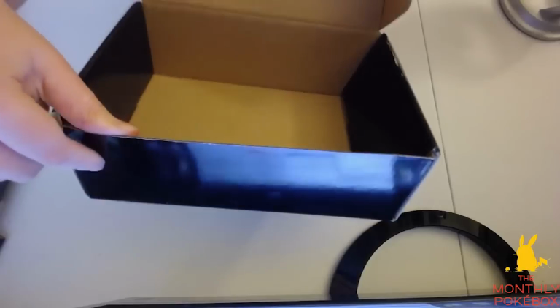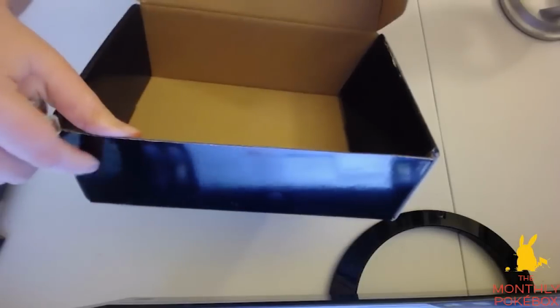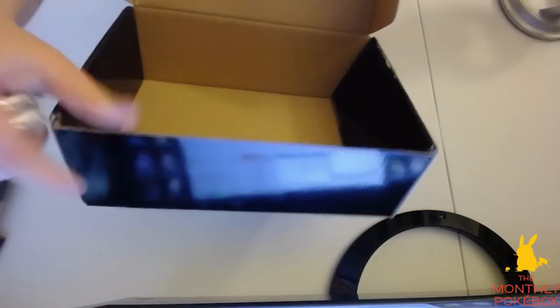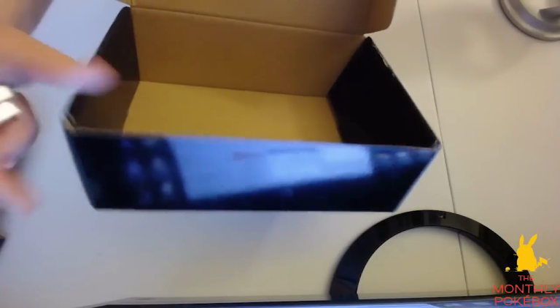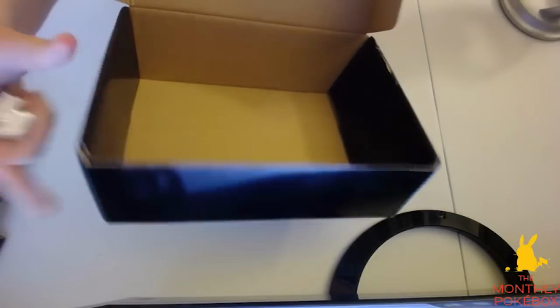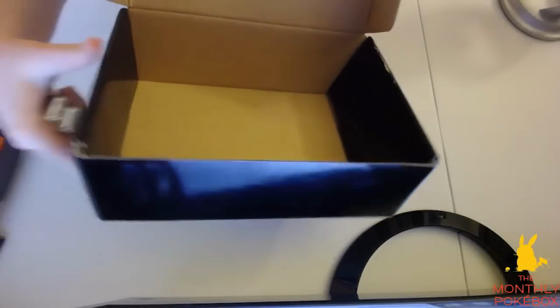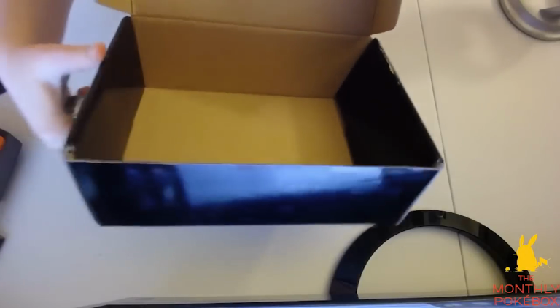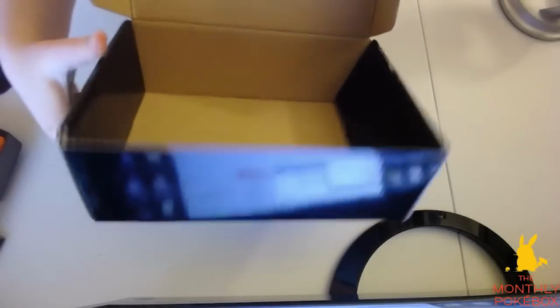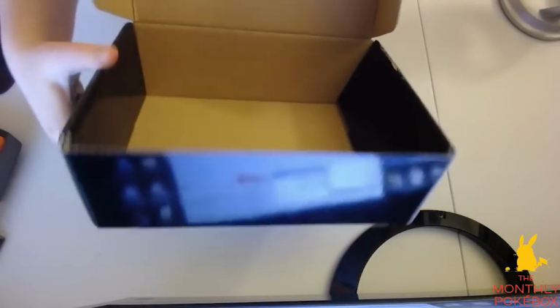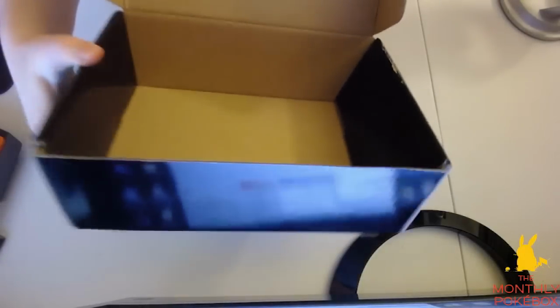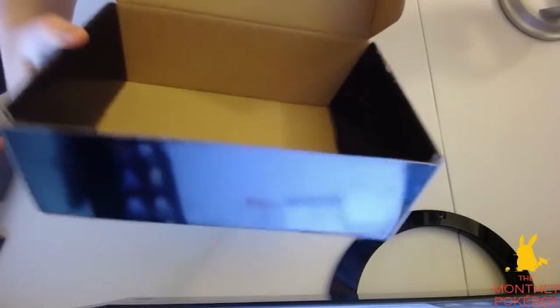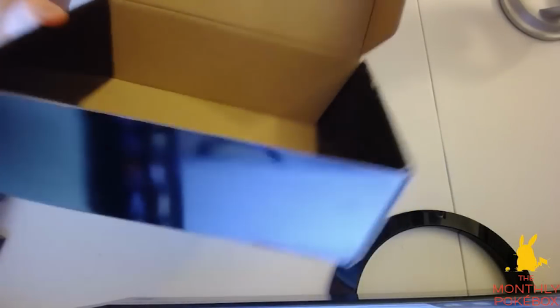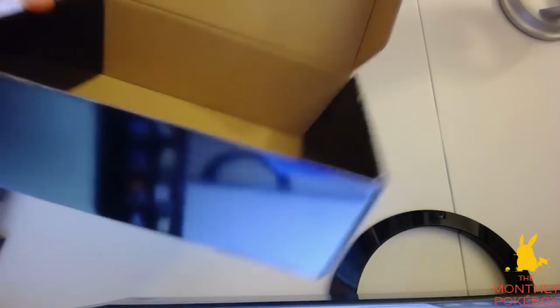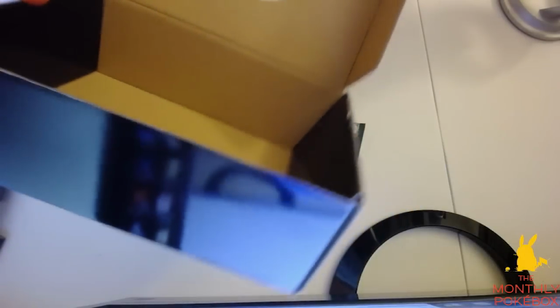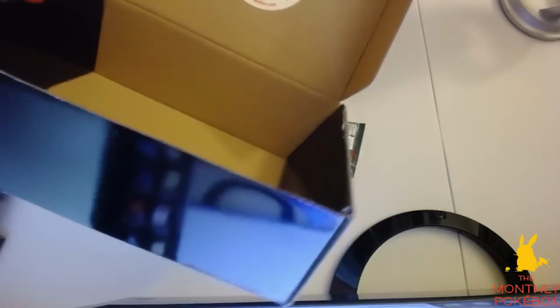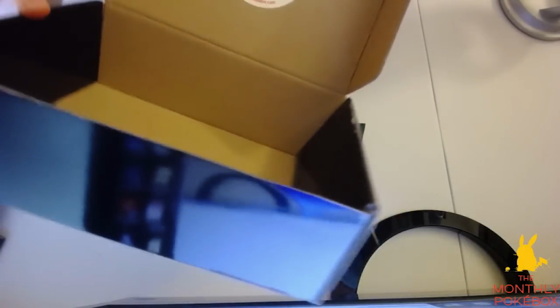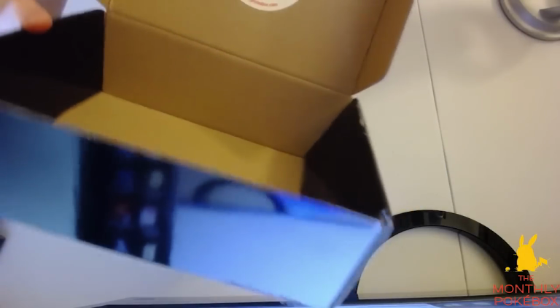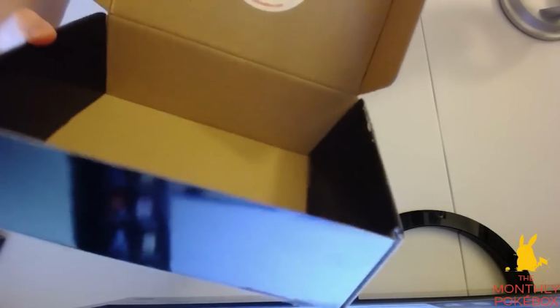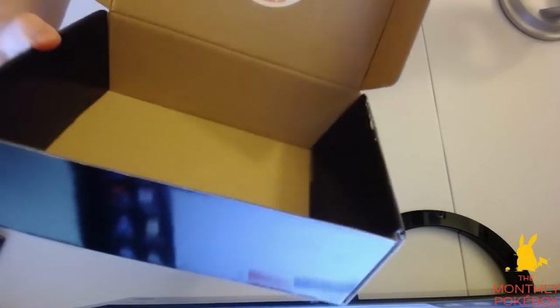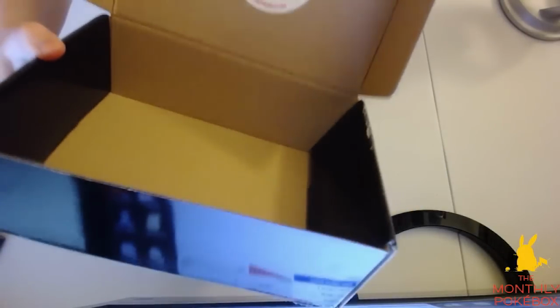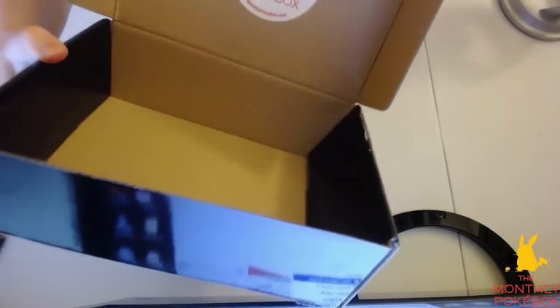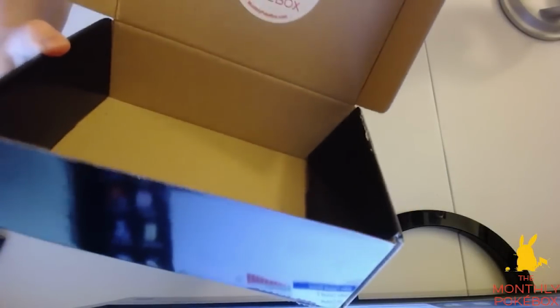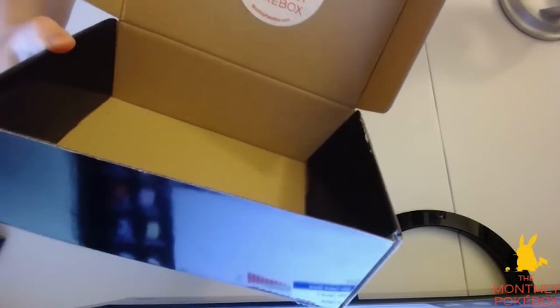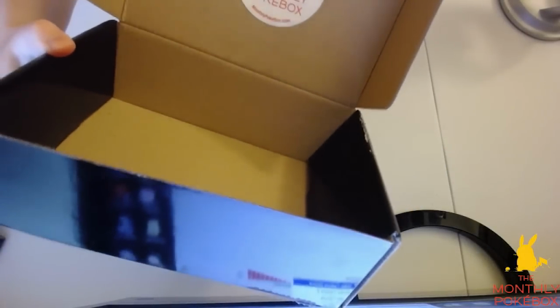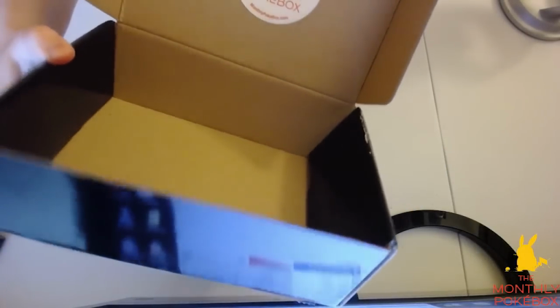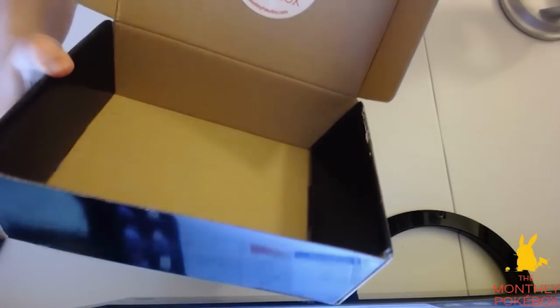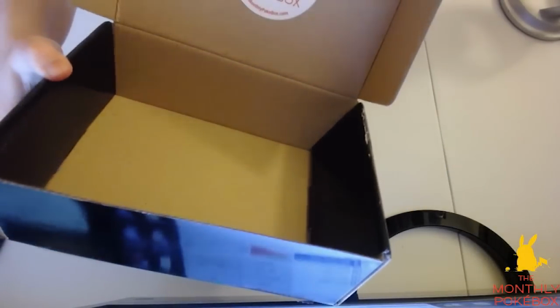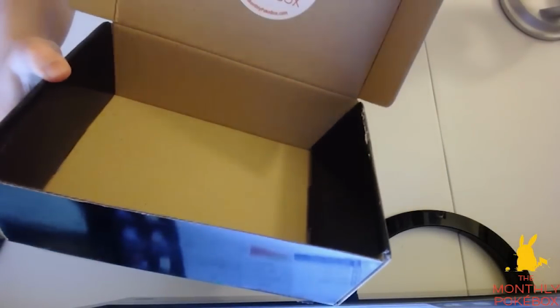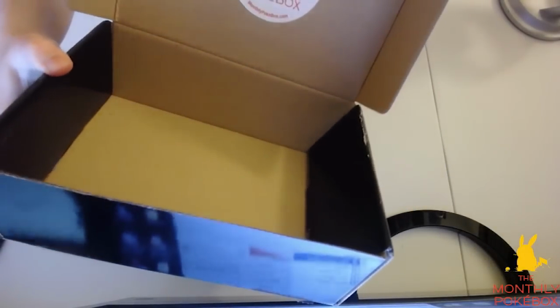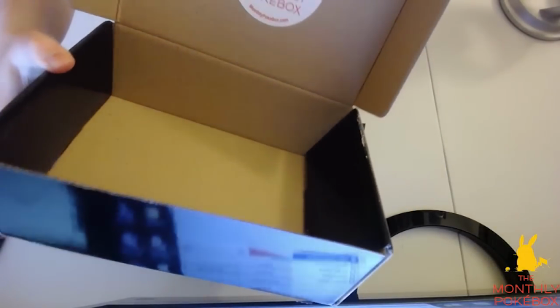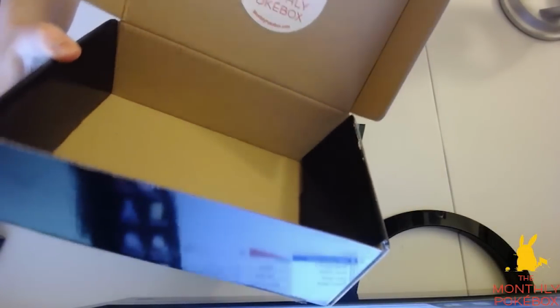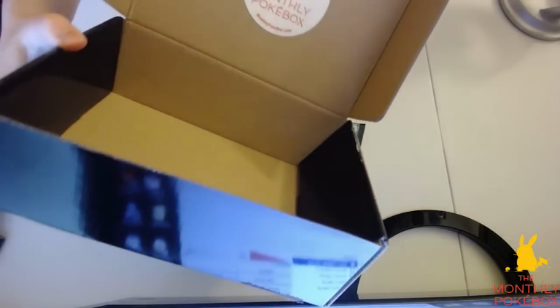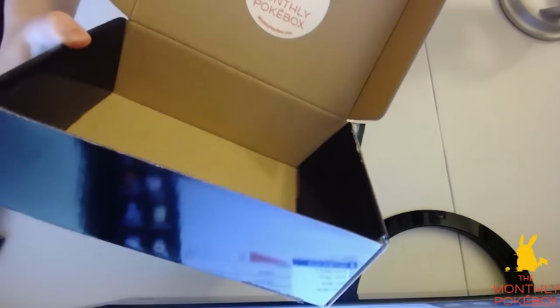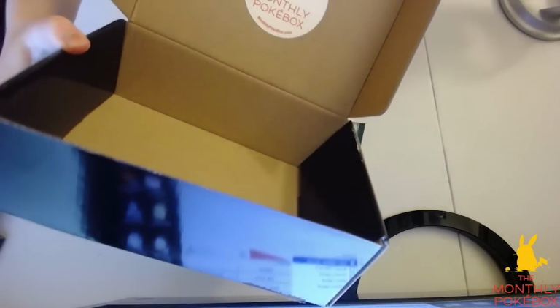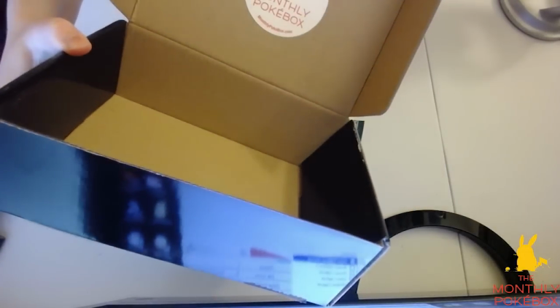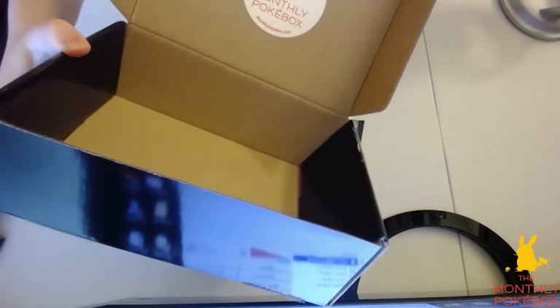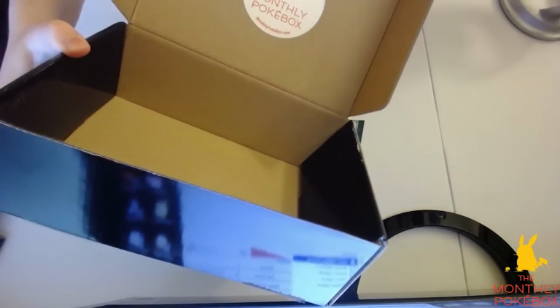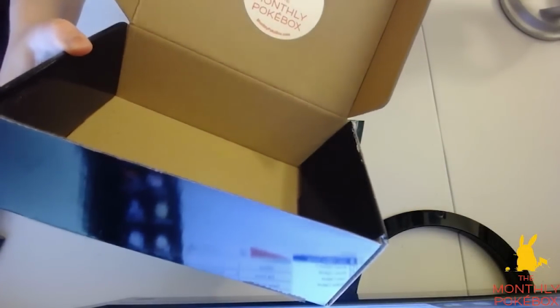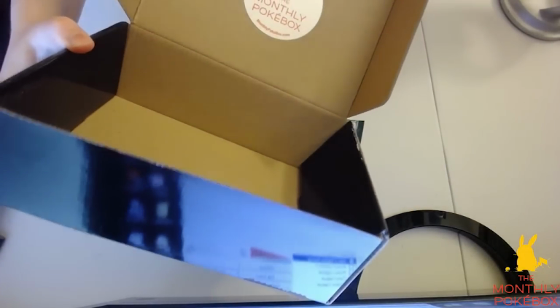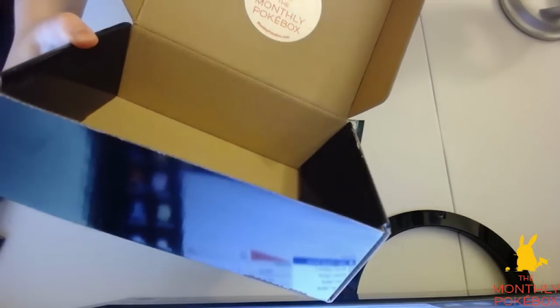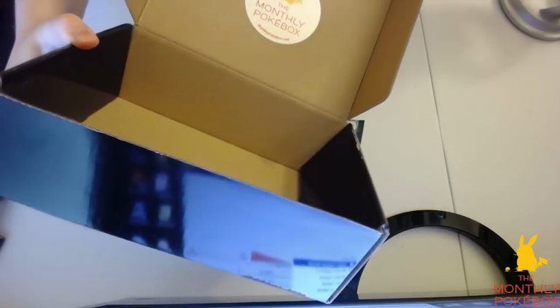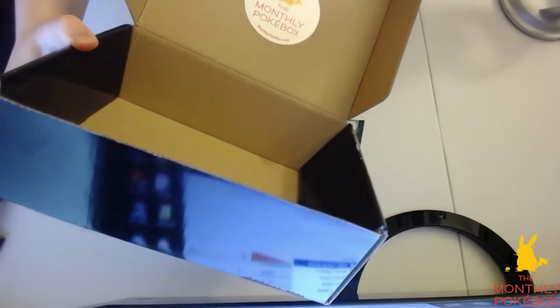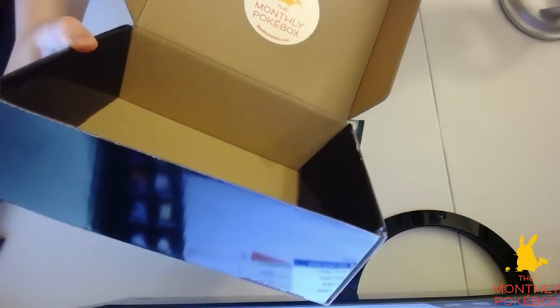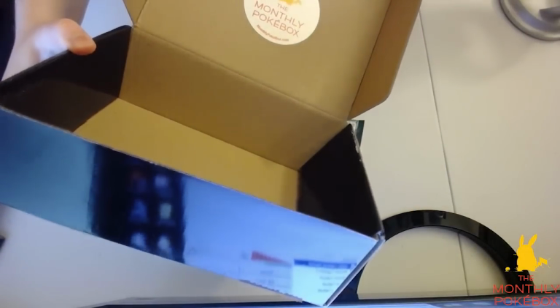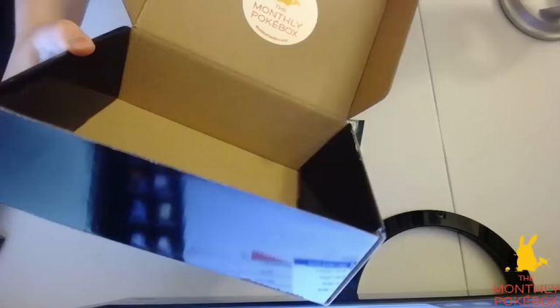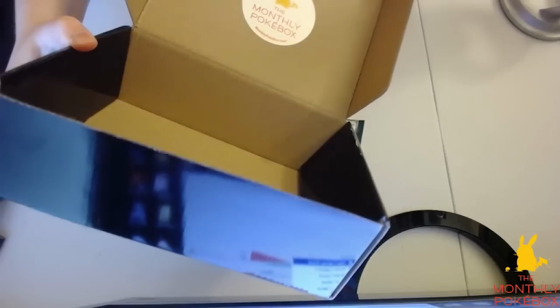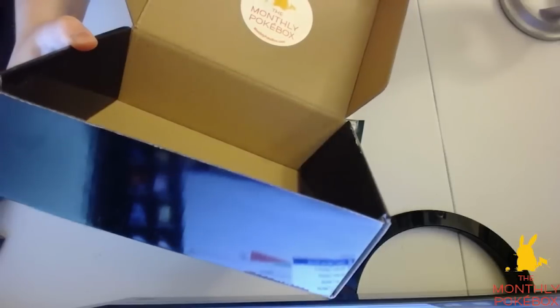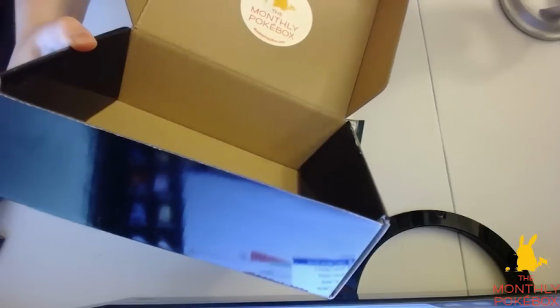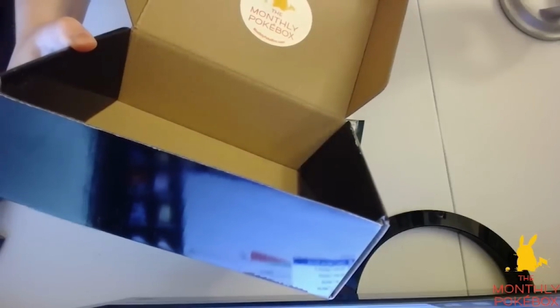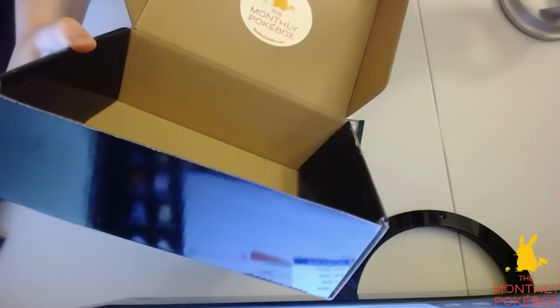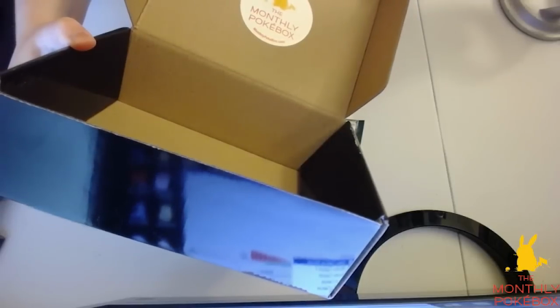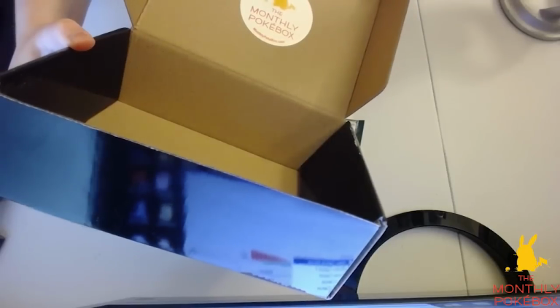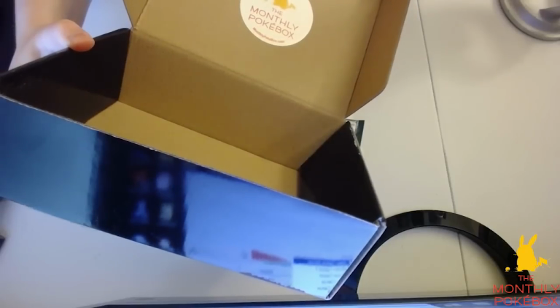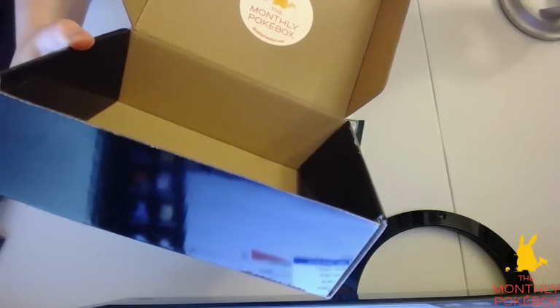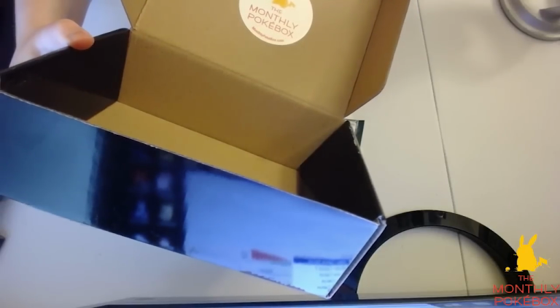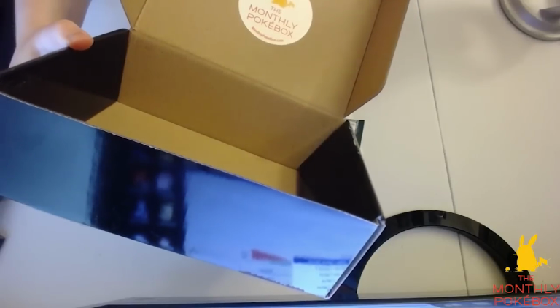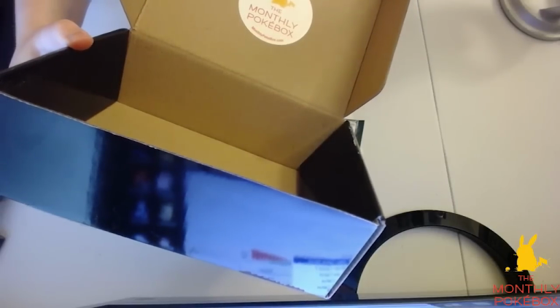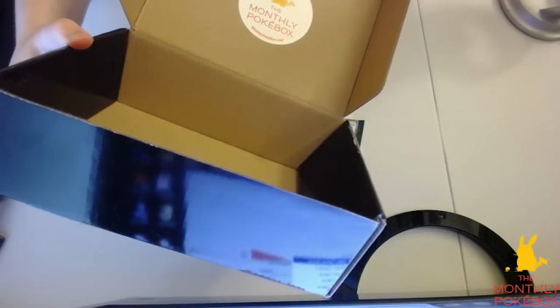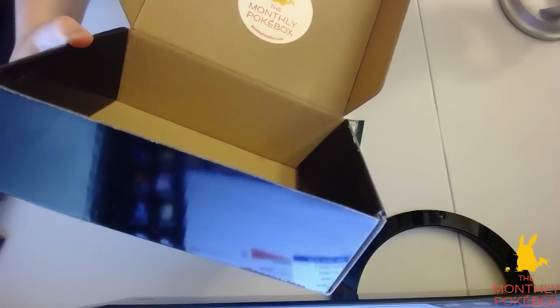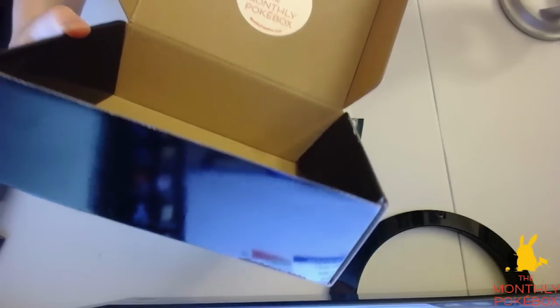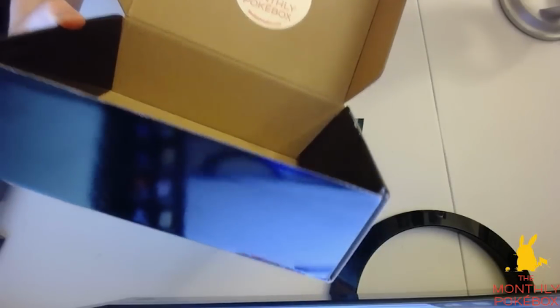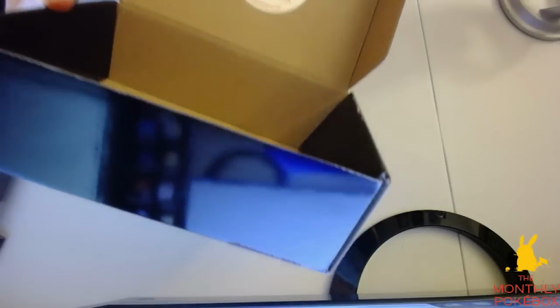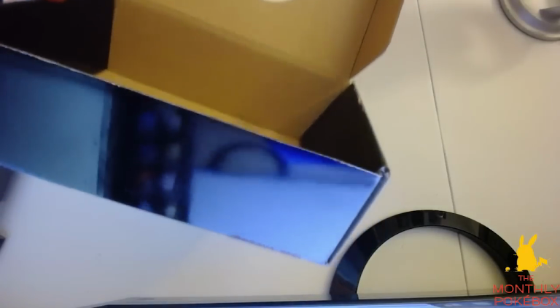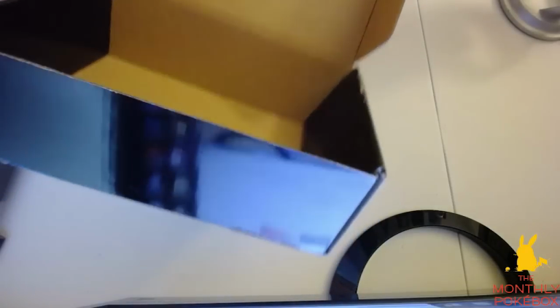It also comes with a monthly Pokebox sticker. You can see the little monthly Pokebox sticker up there.